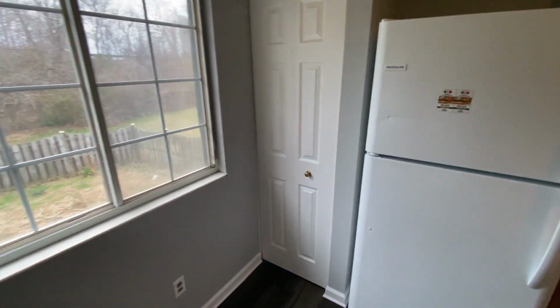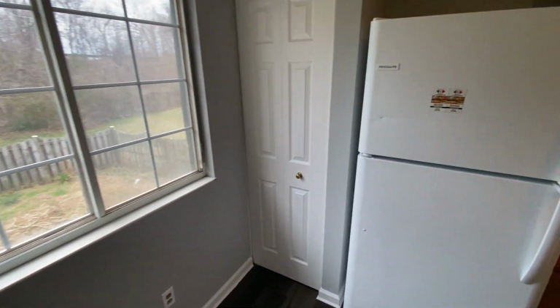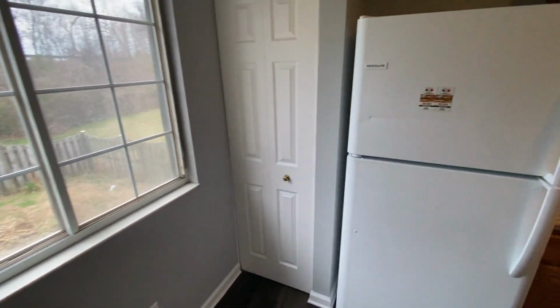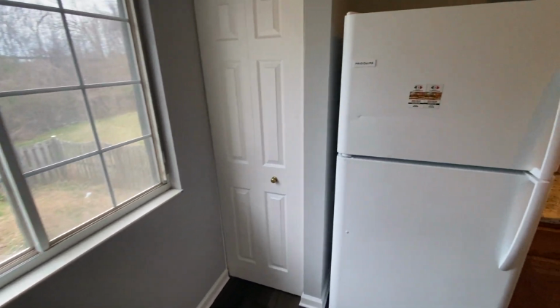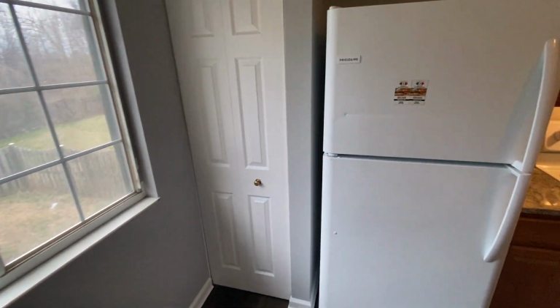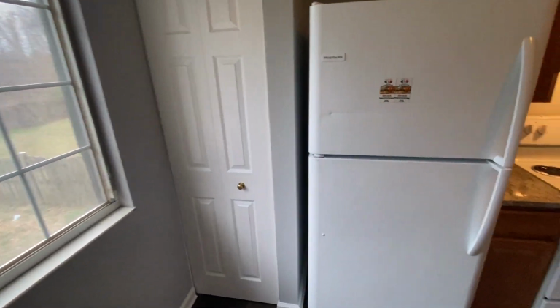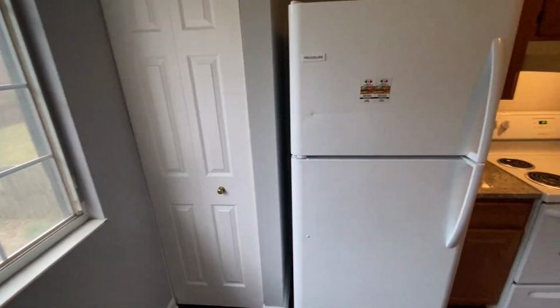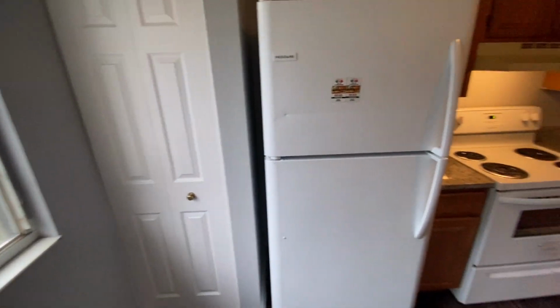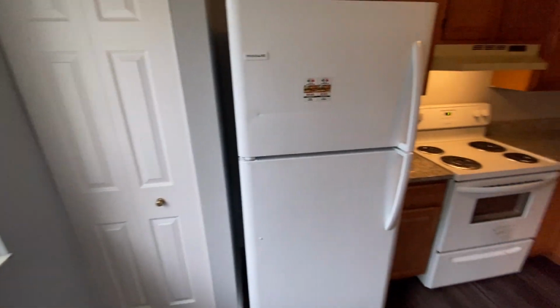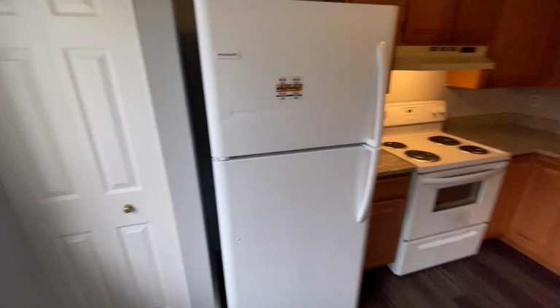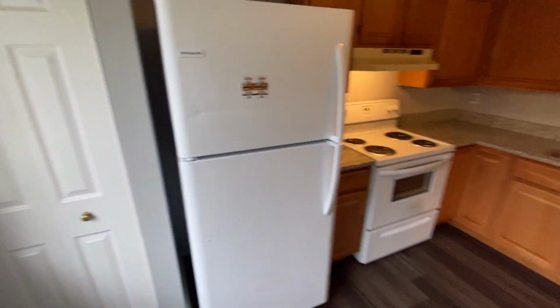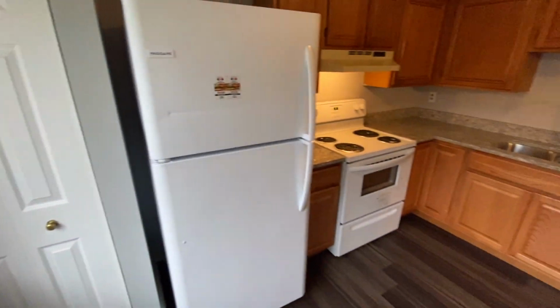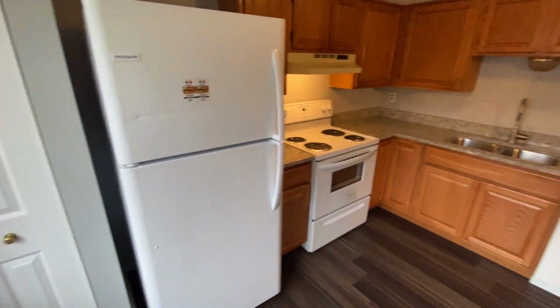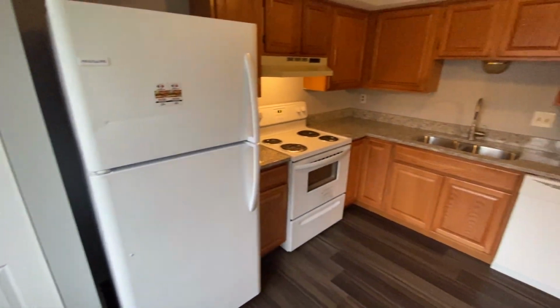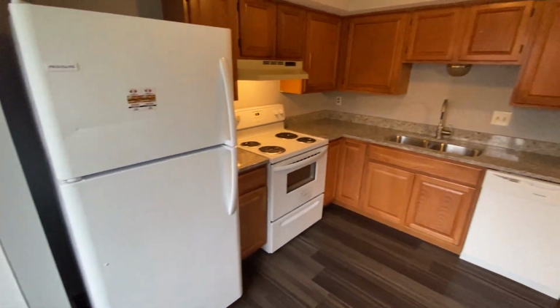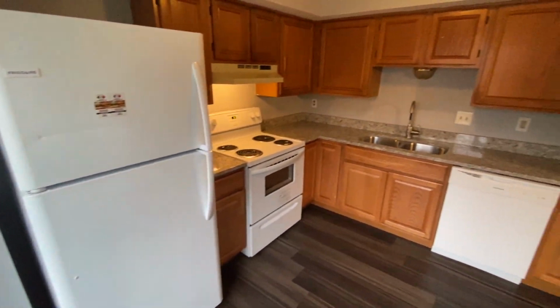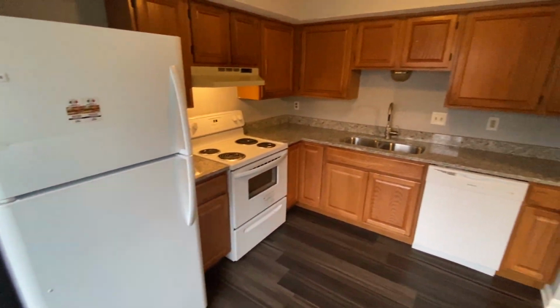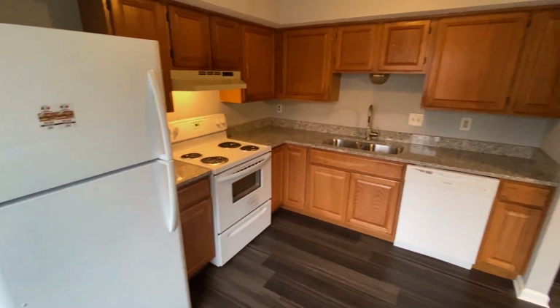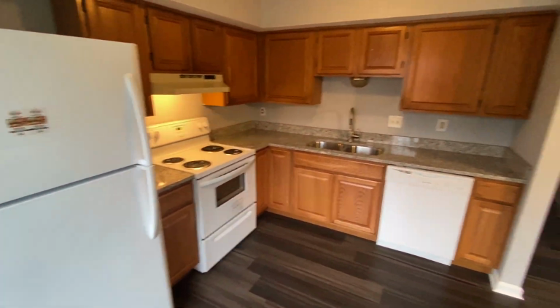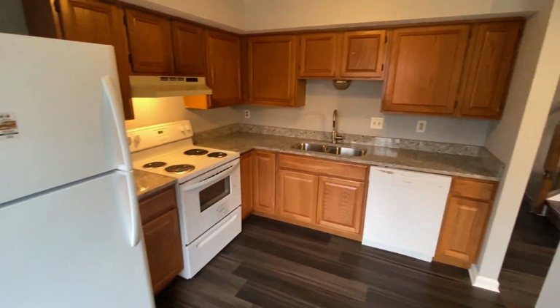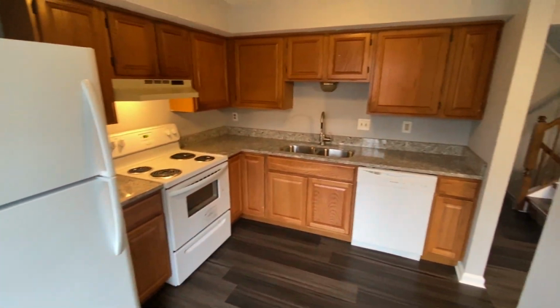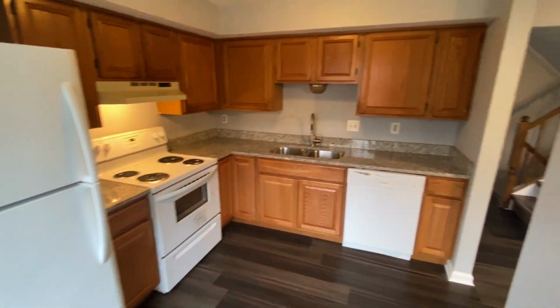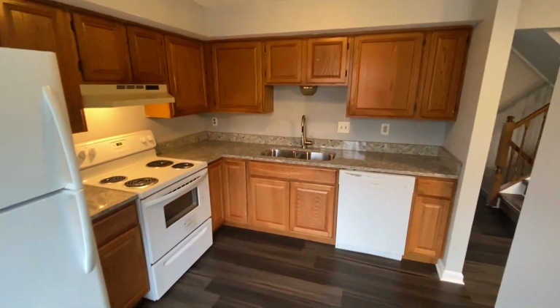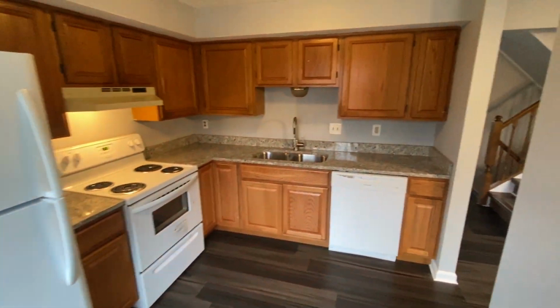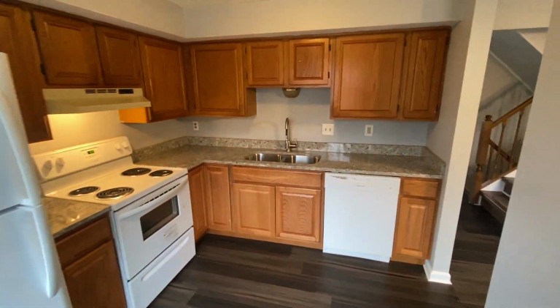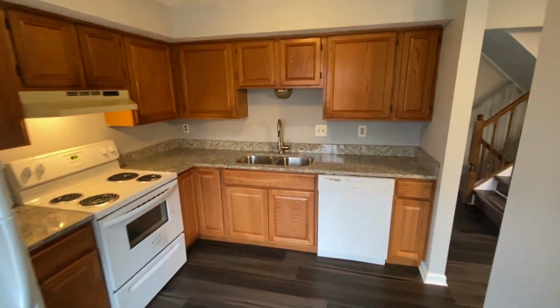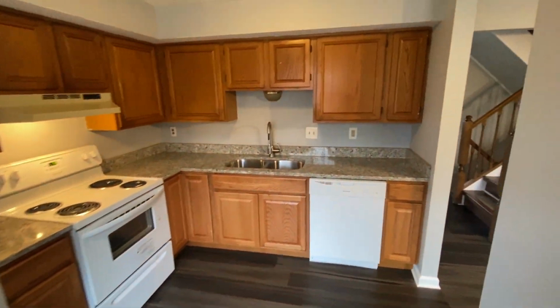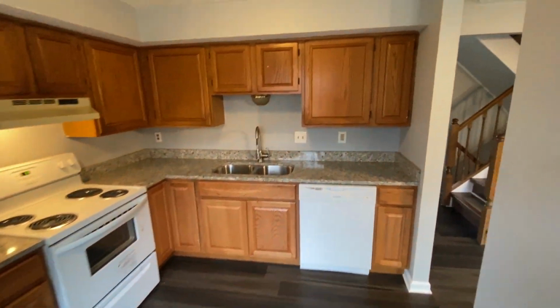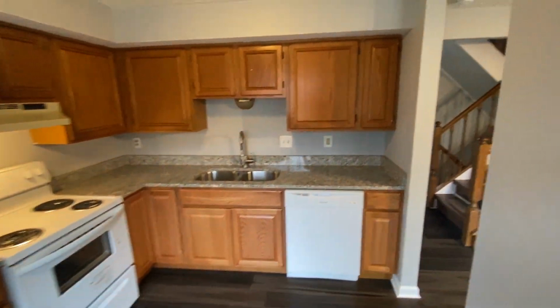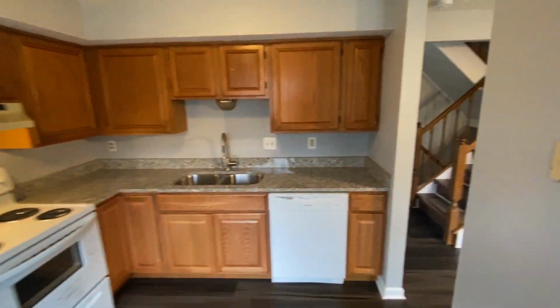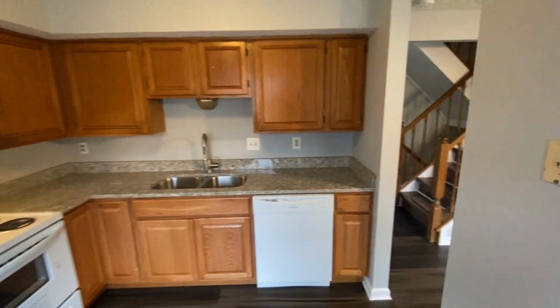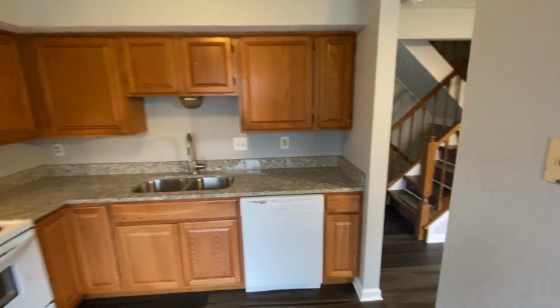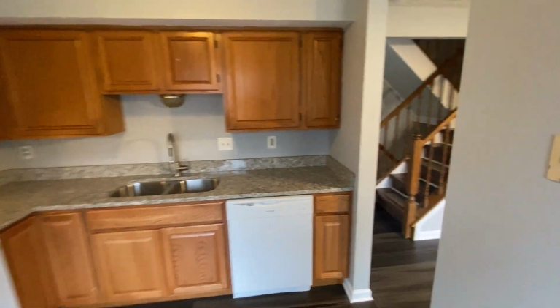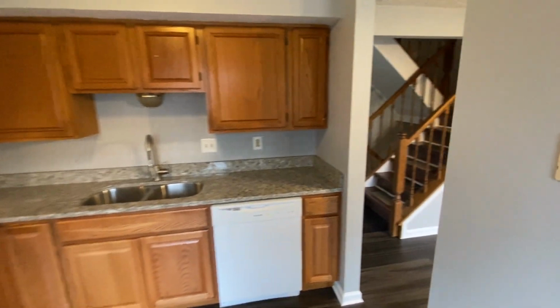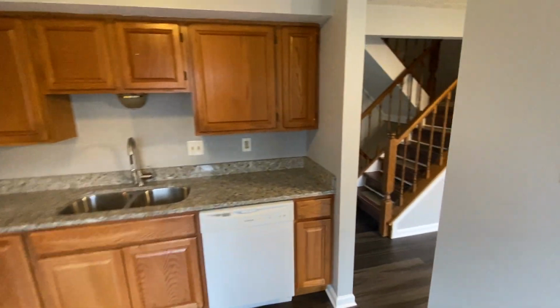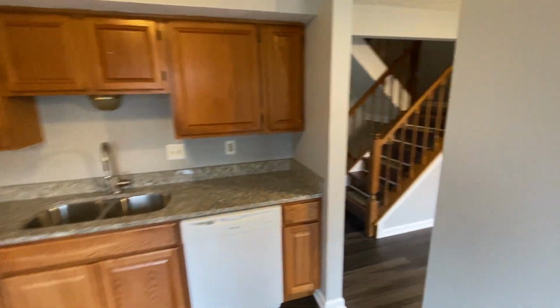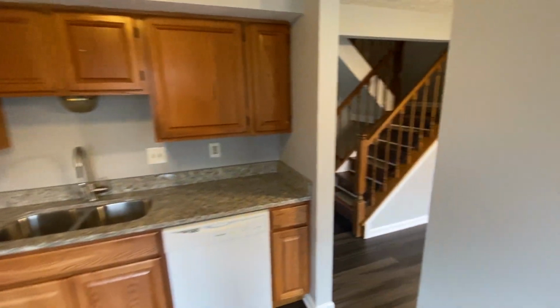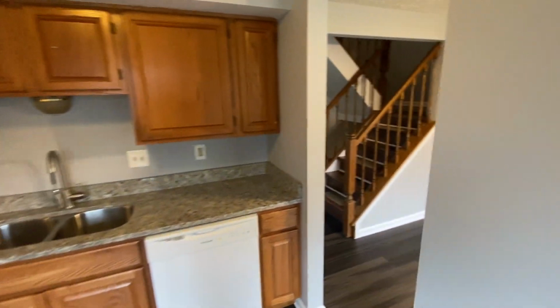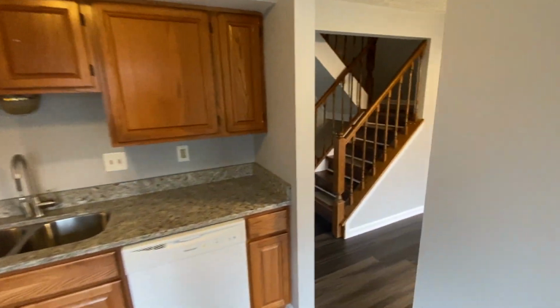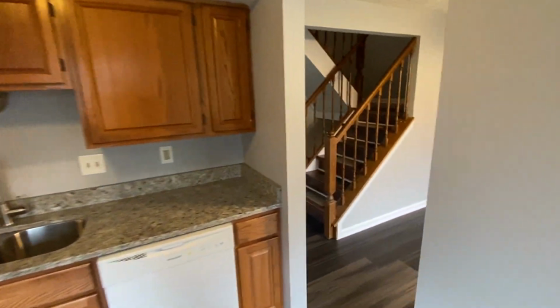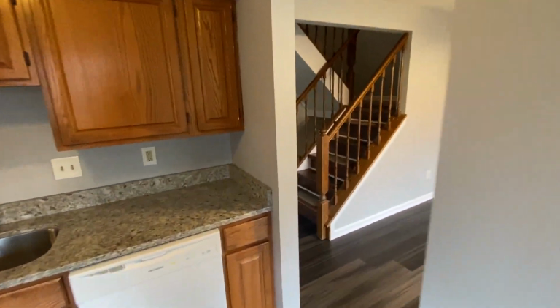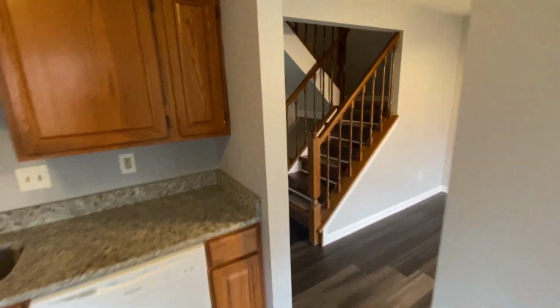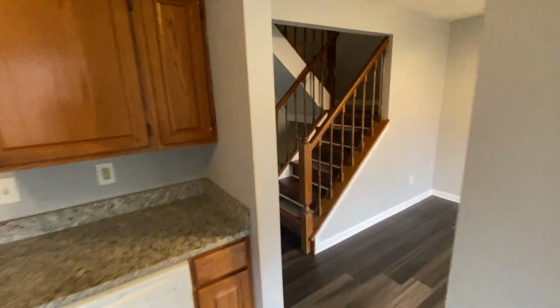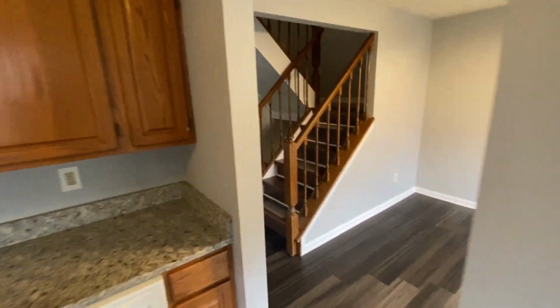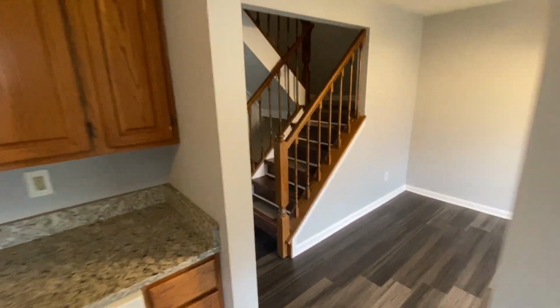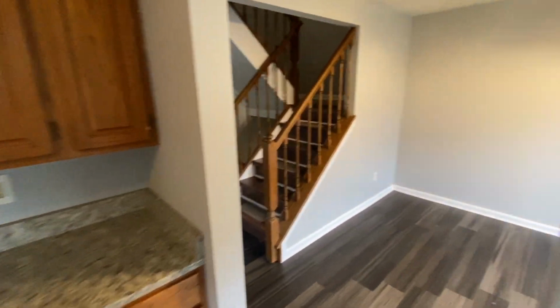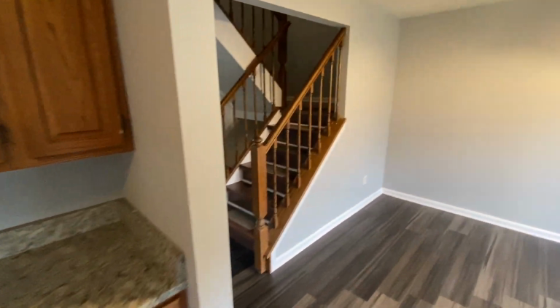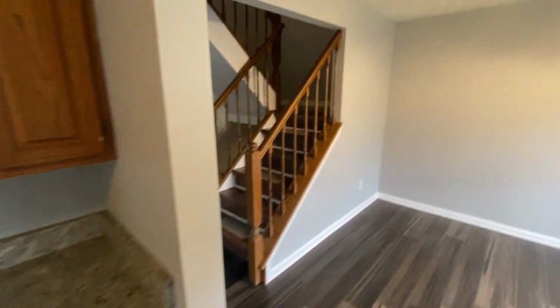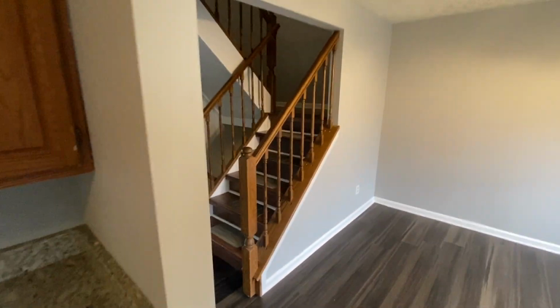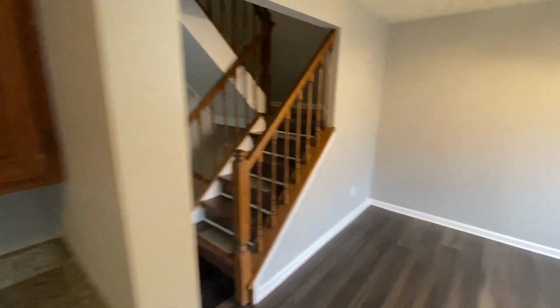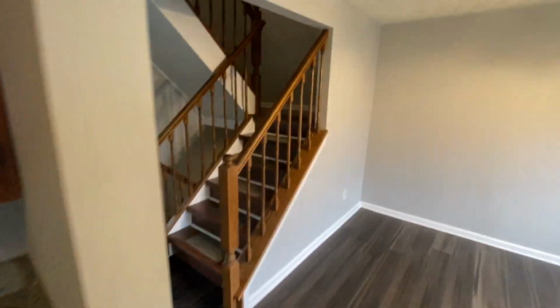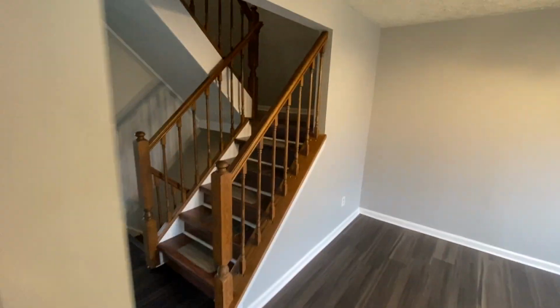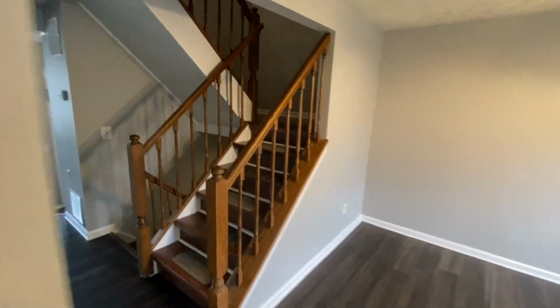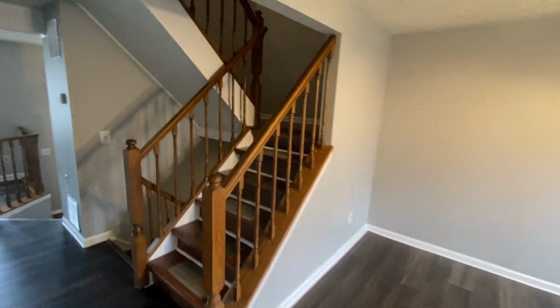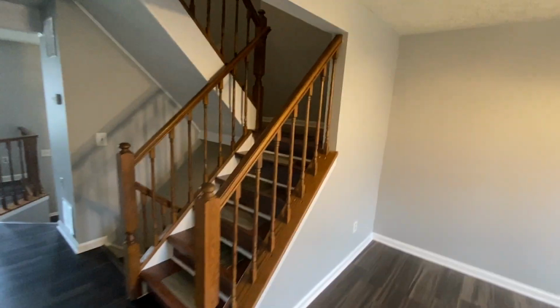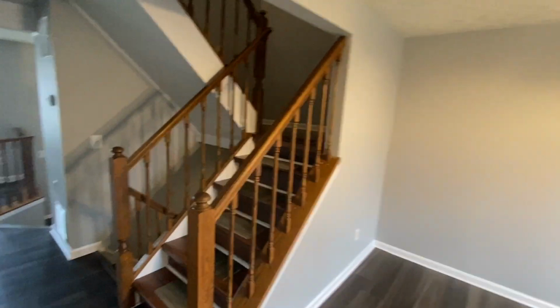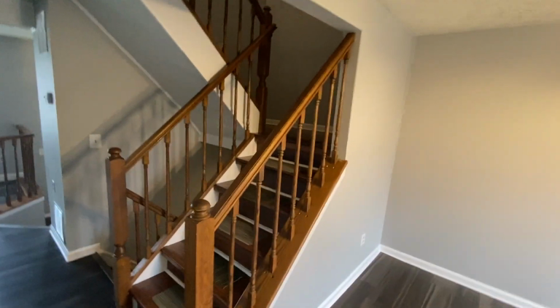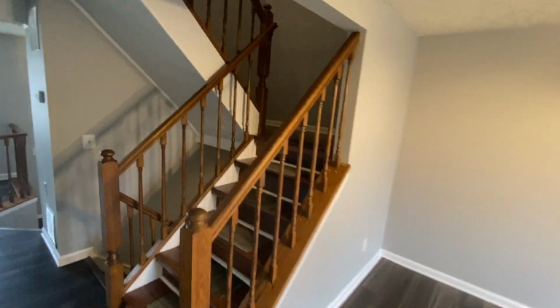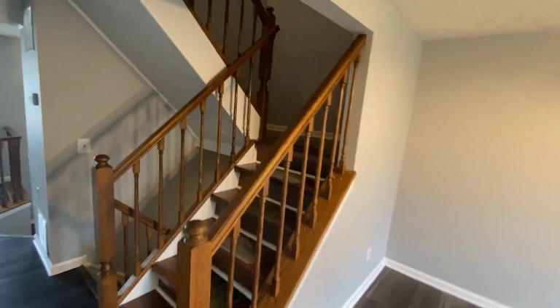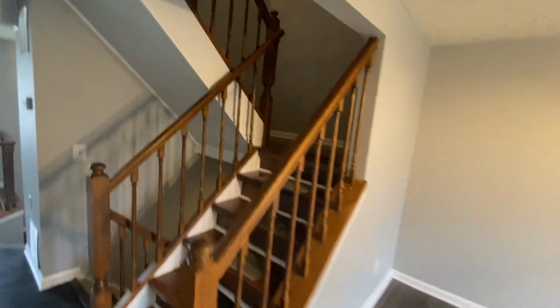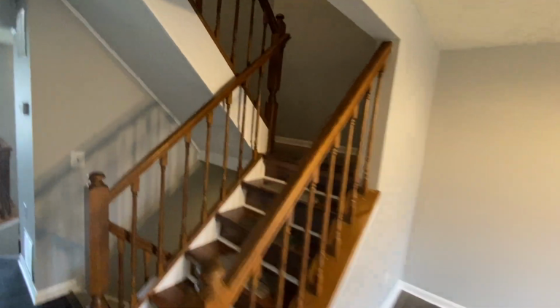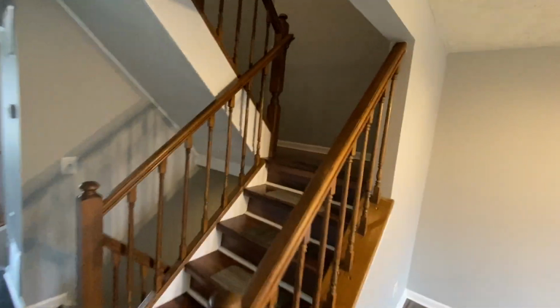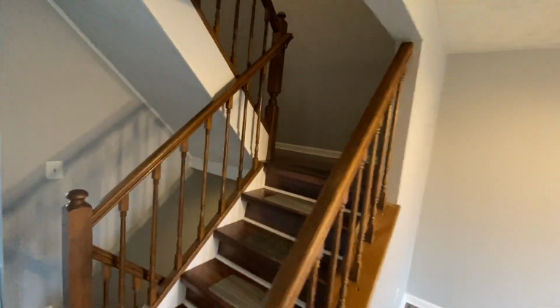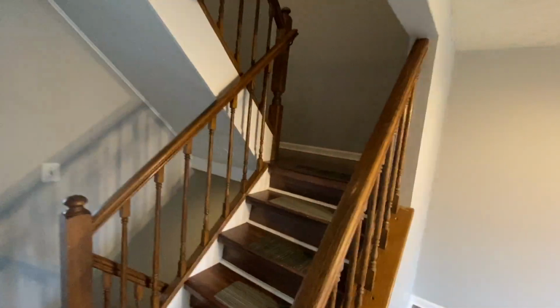Nice open spacious kitchen with plenty of cabinetry. And we'll go up the stairs.